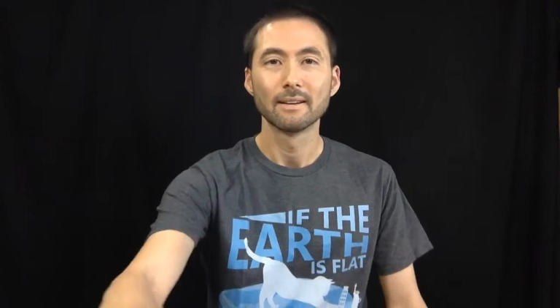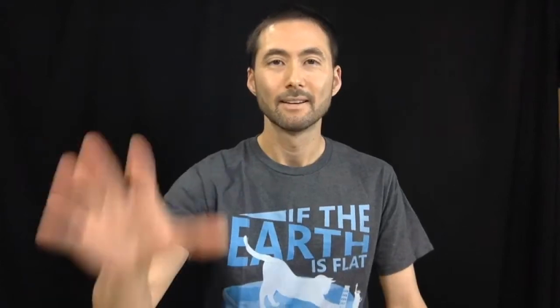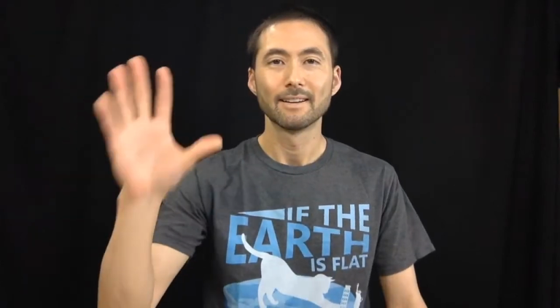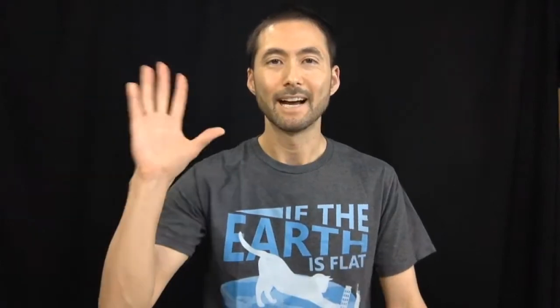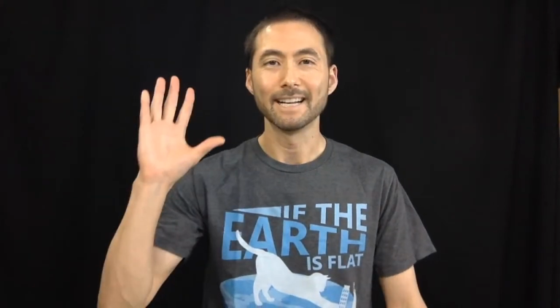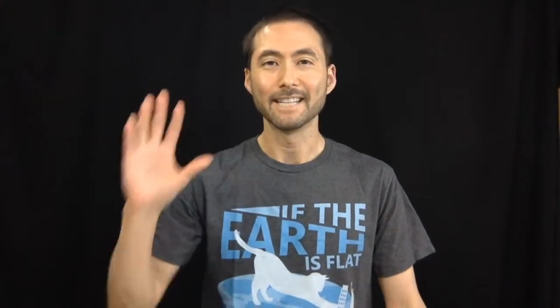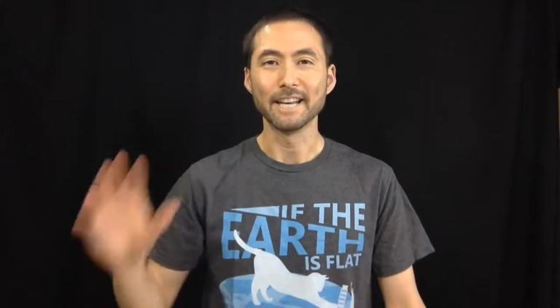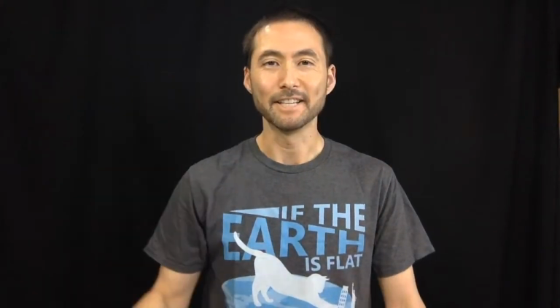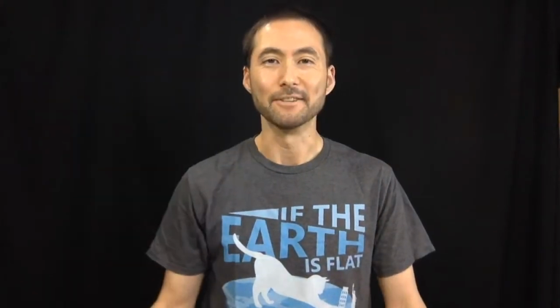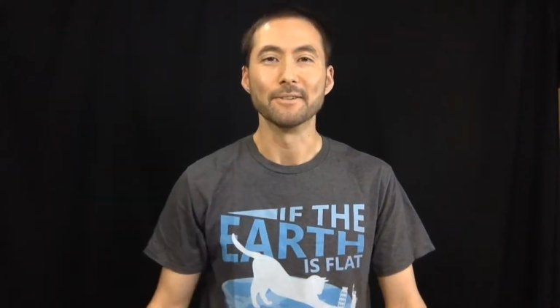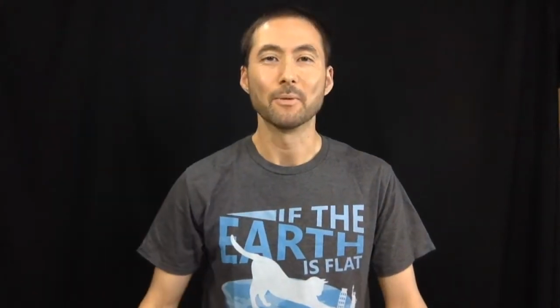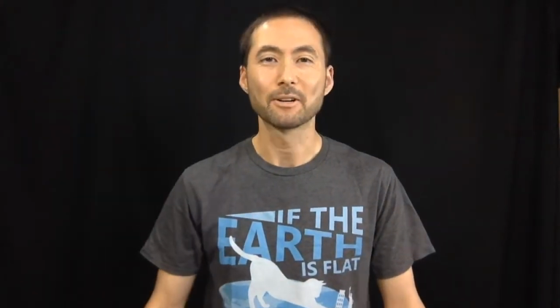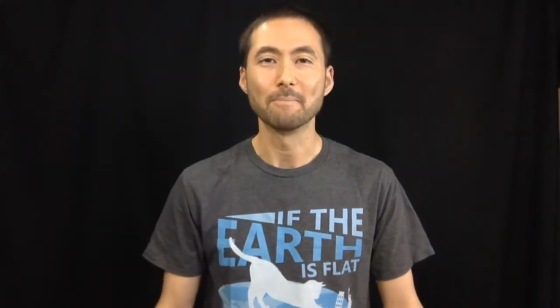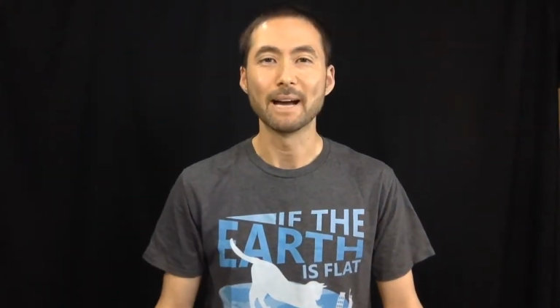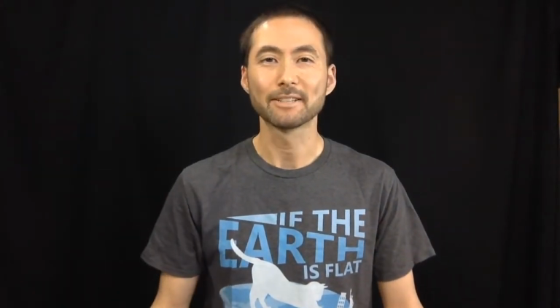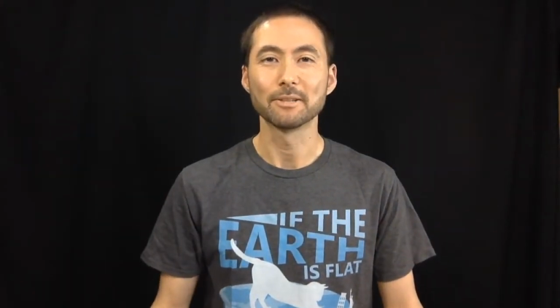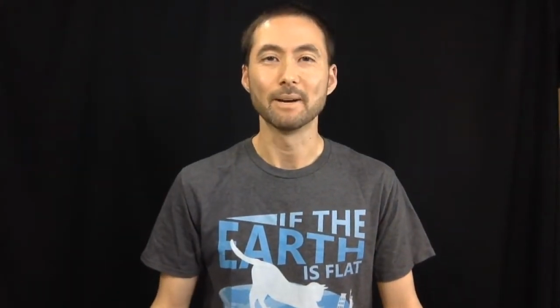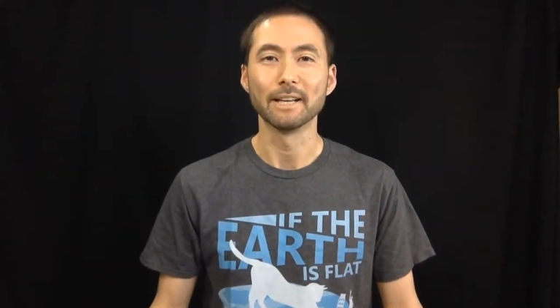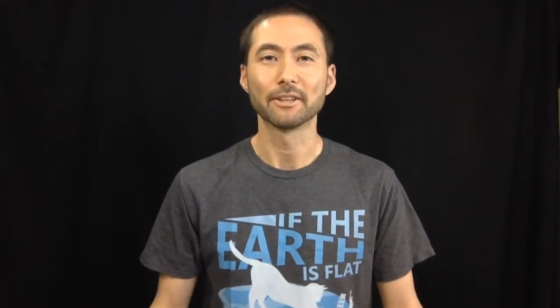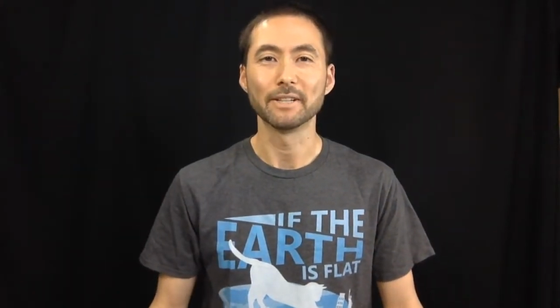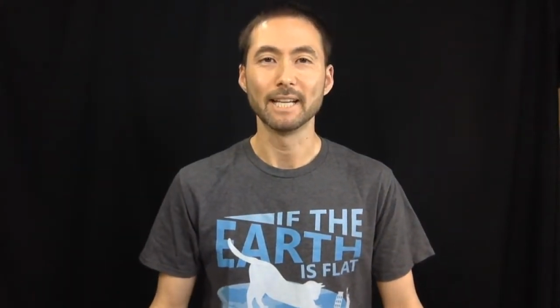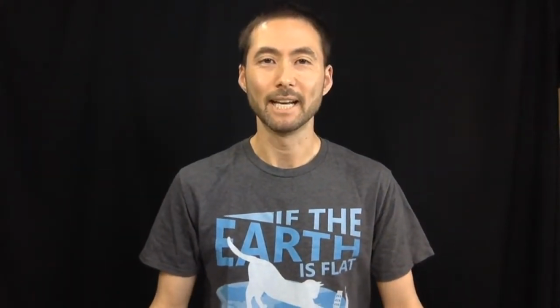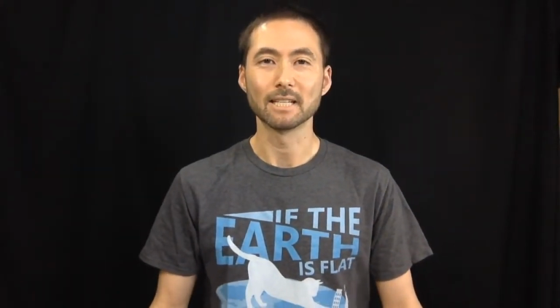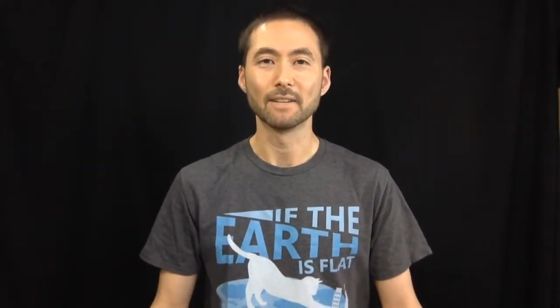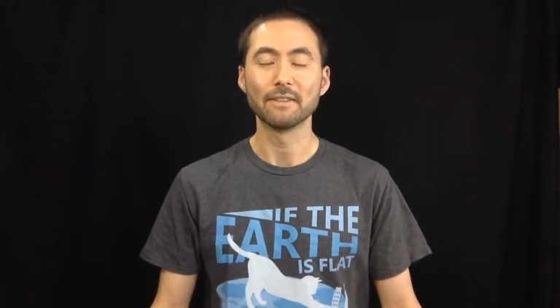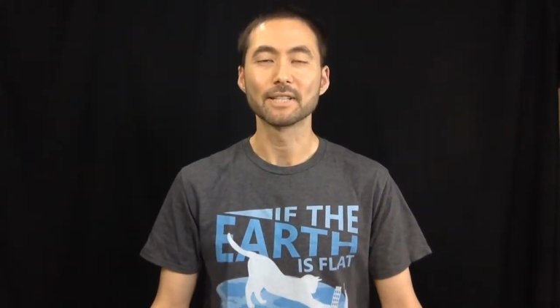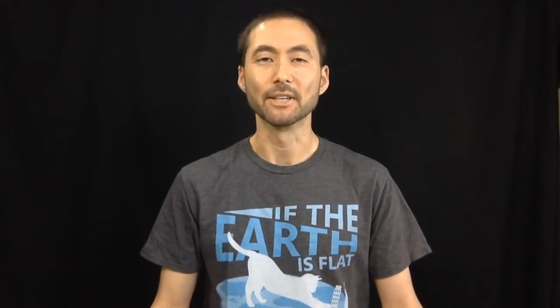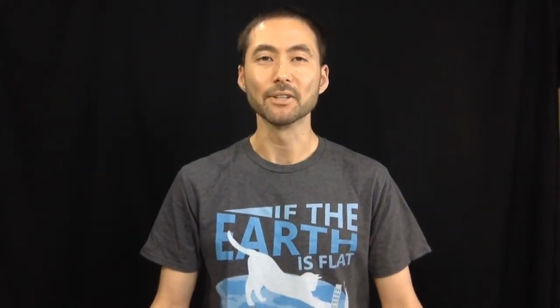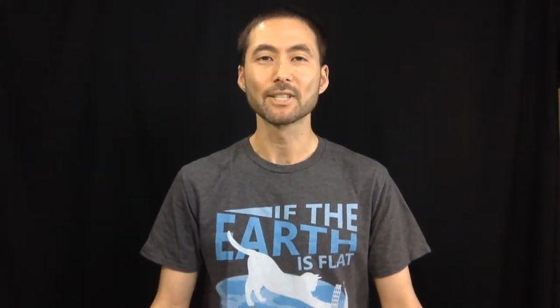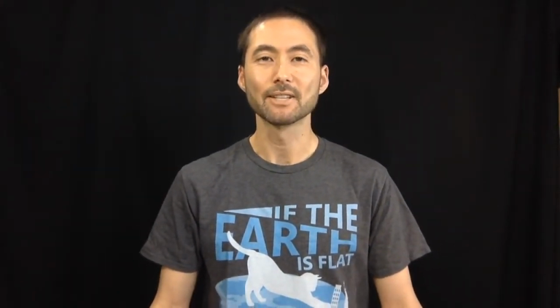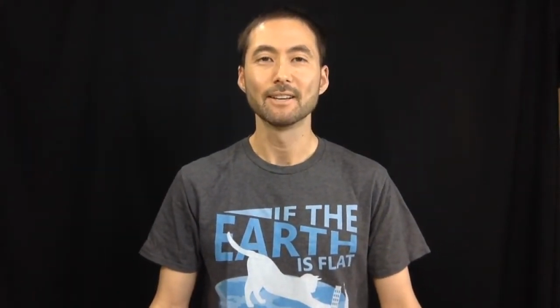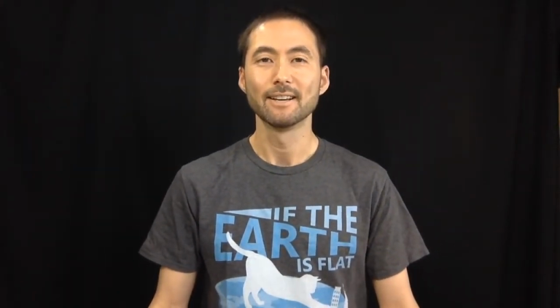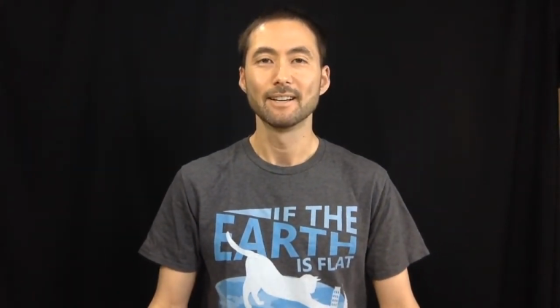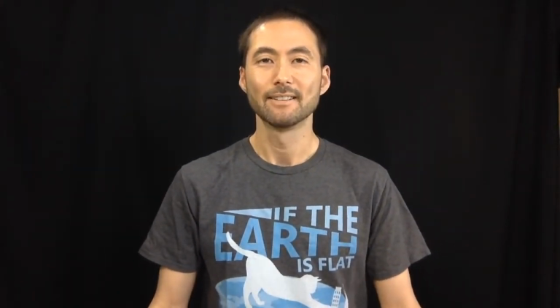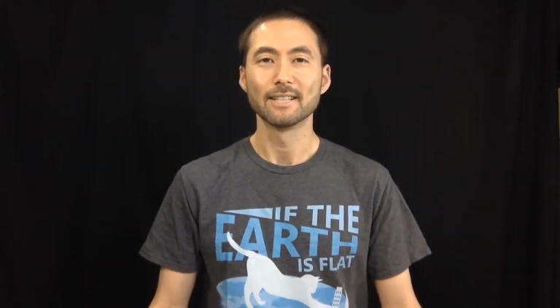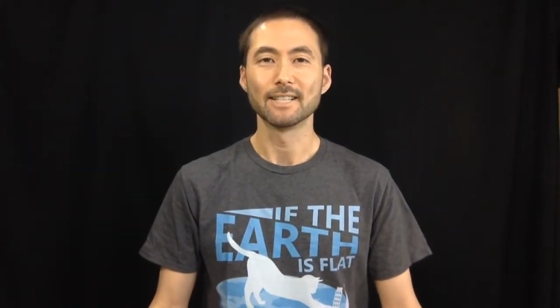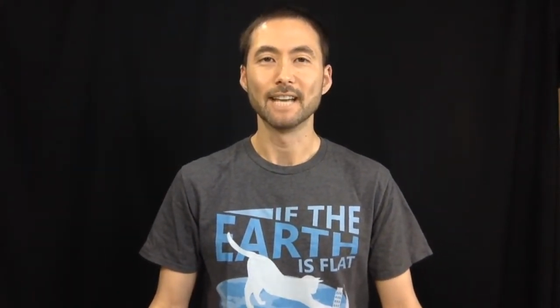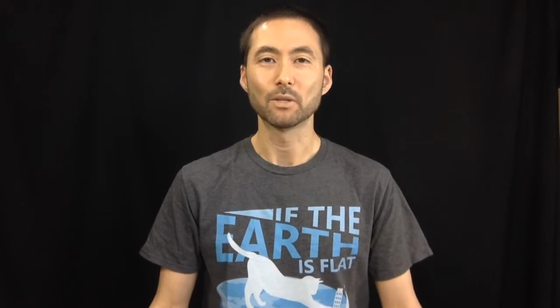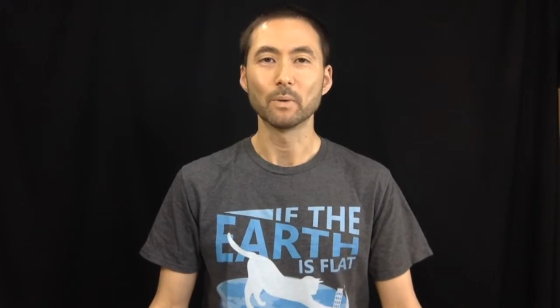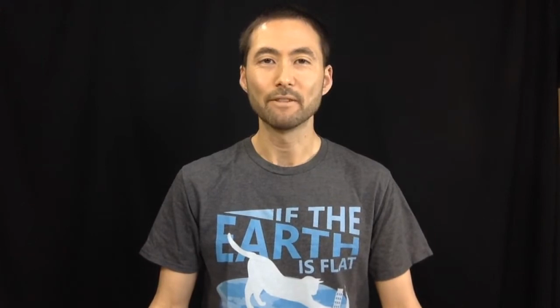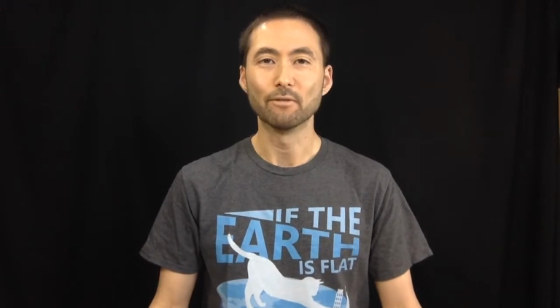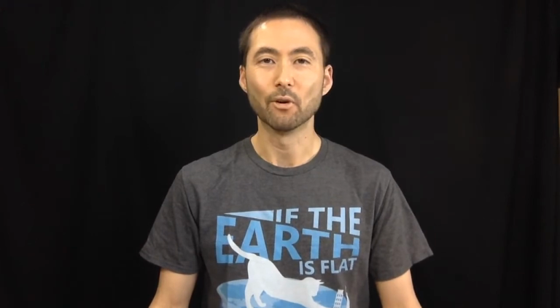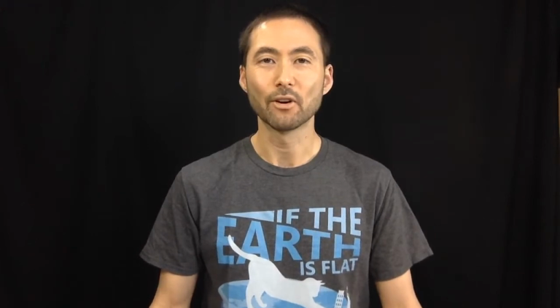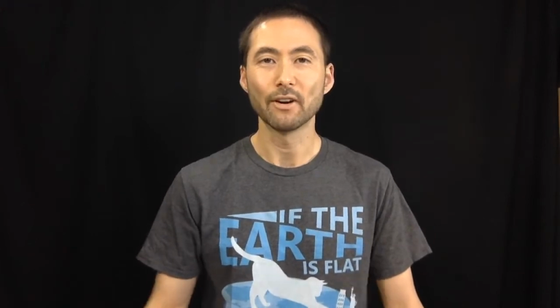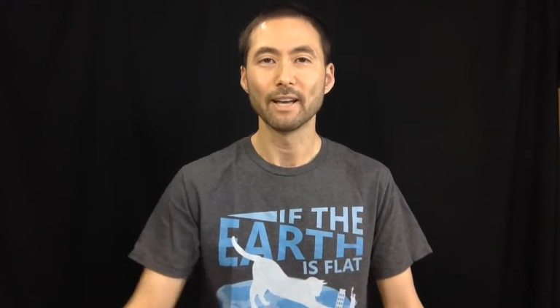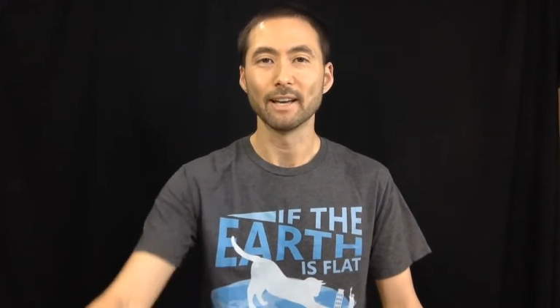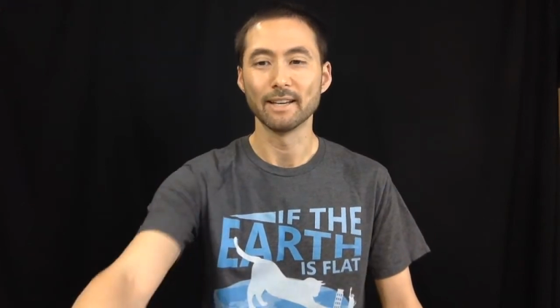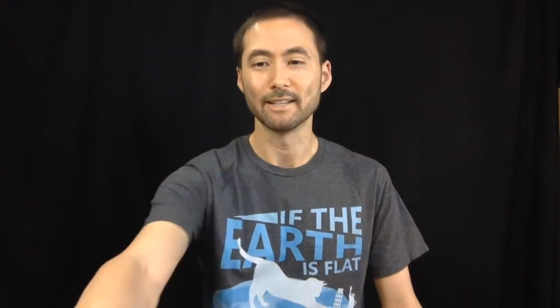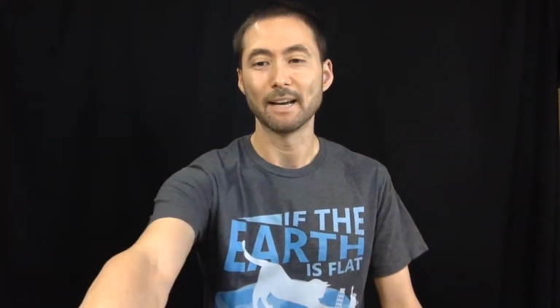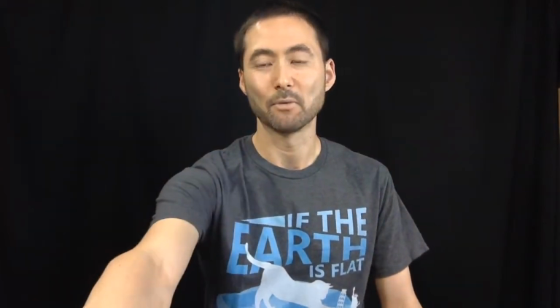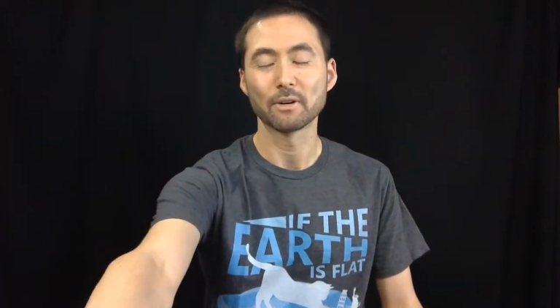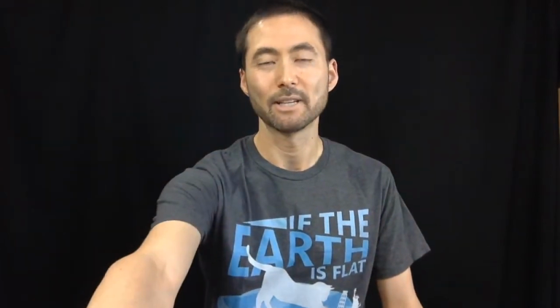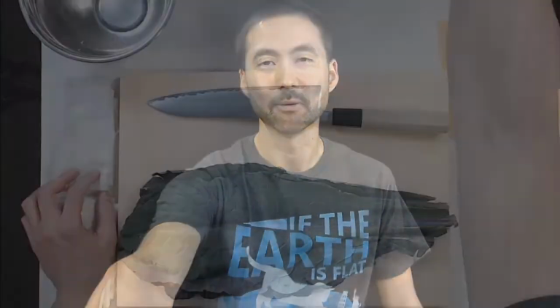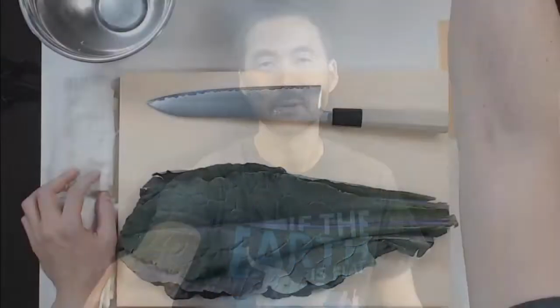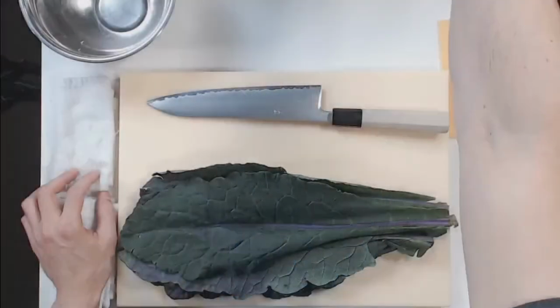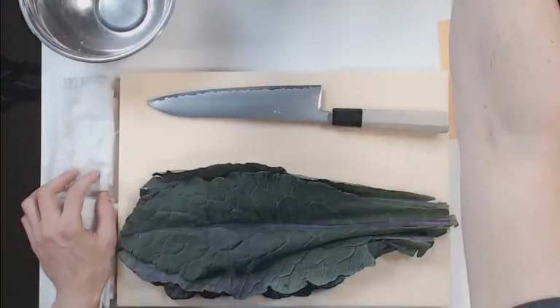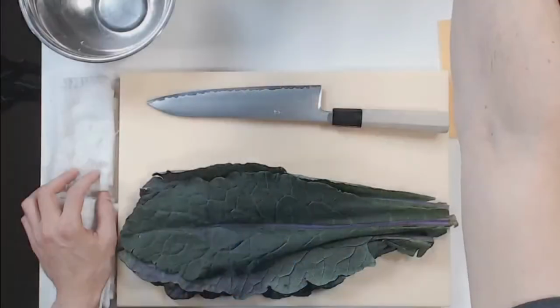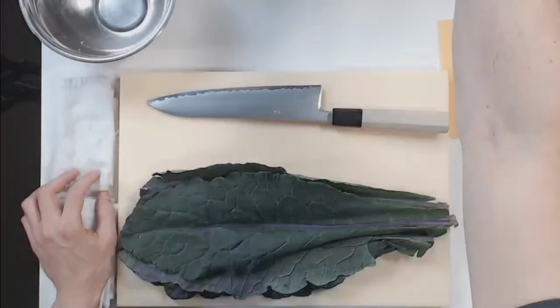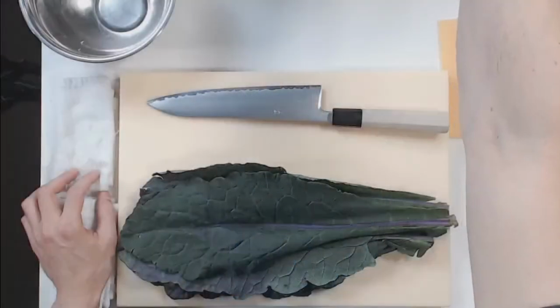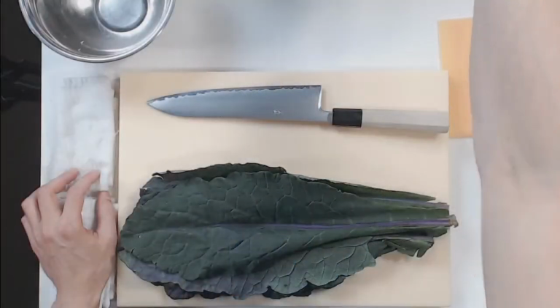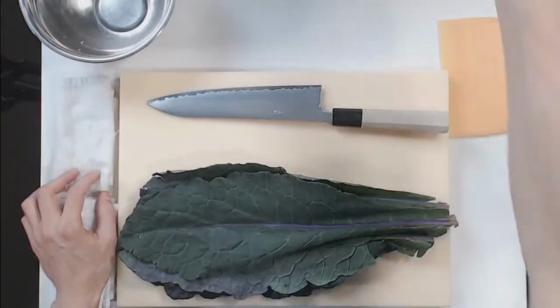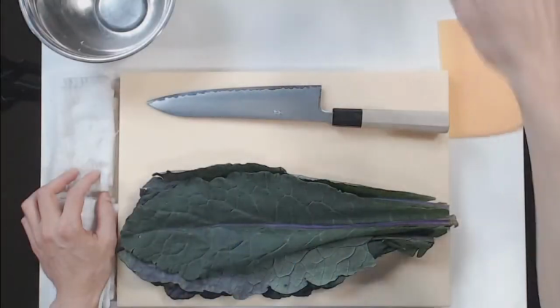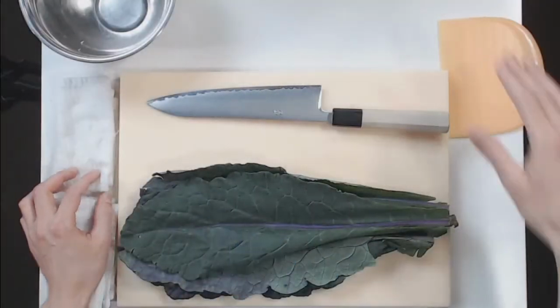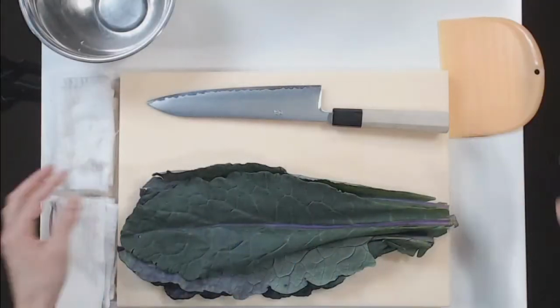Hi, it's Ian, and welcome back to my 30 days of knife skills. This is day 24, and I'm working with kale.